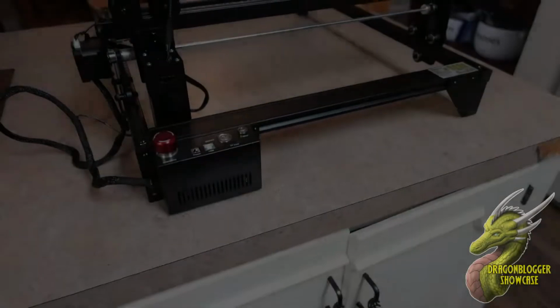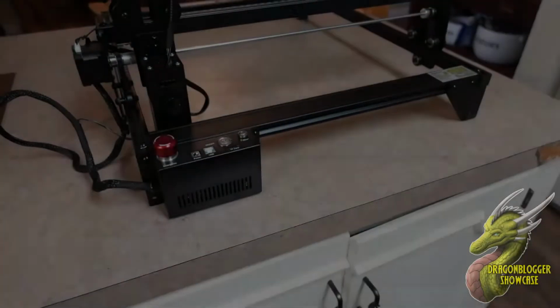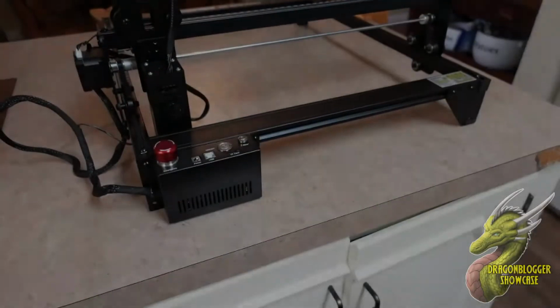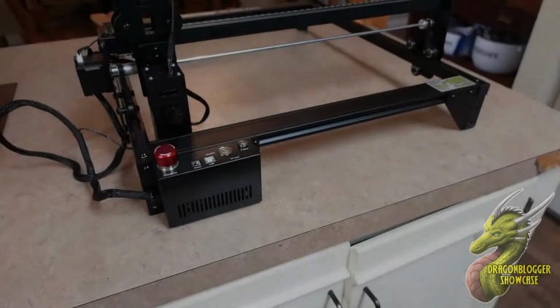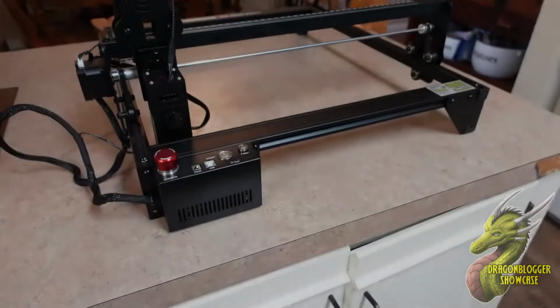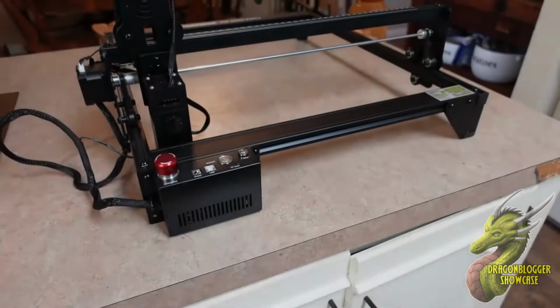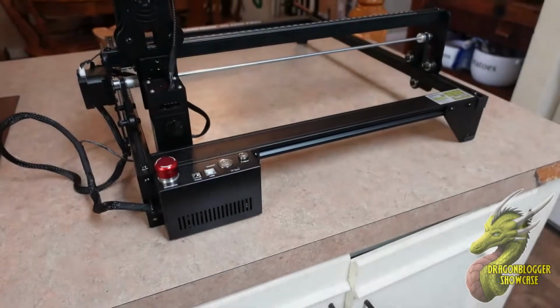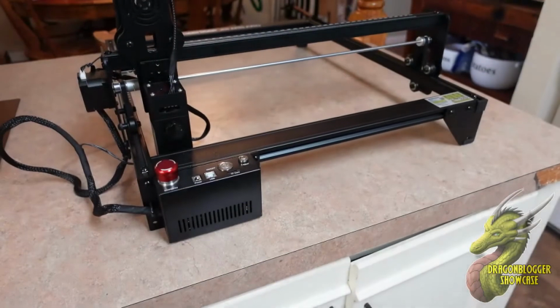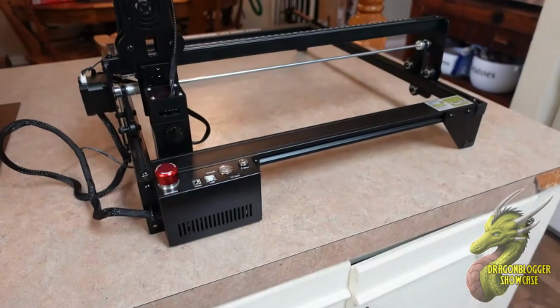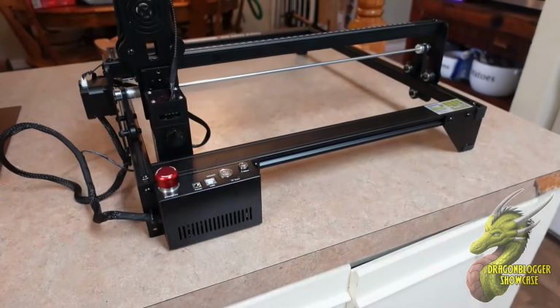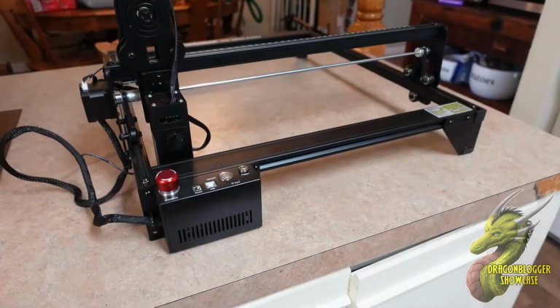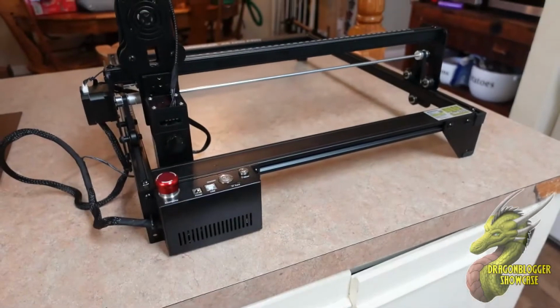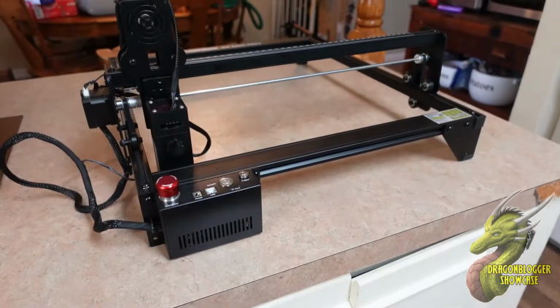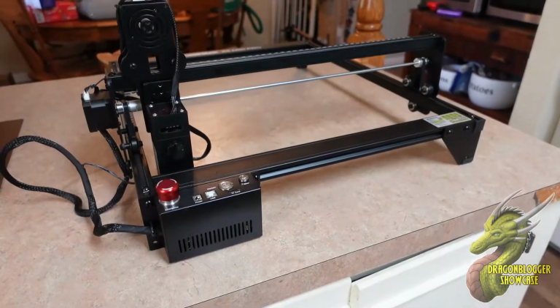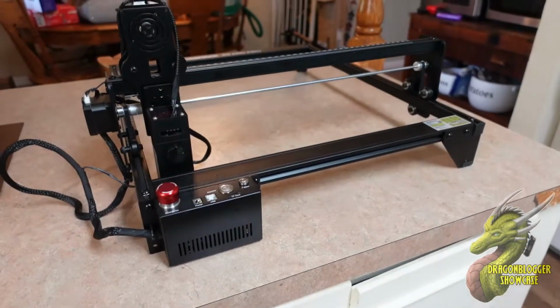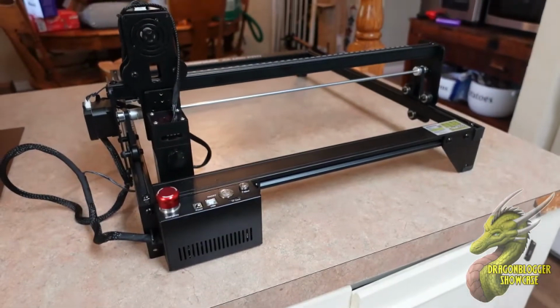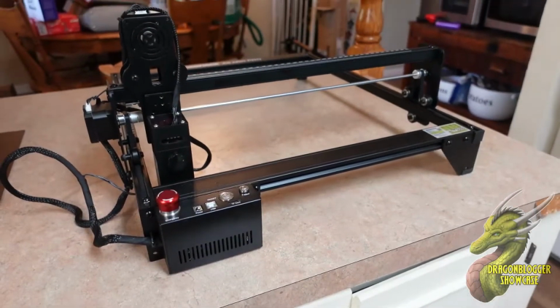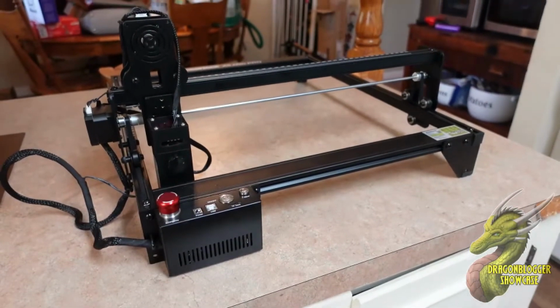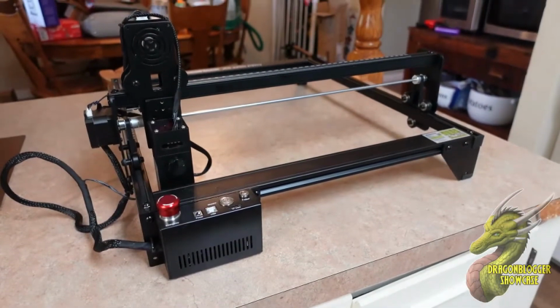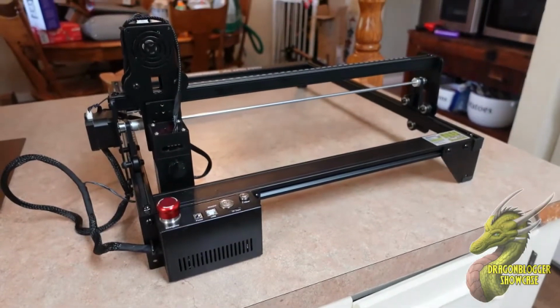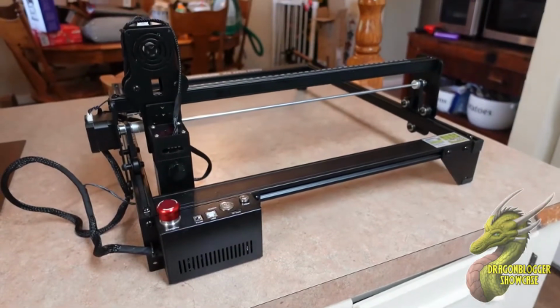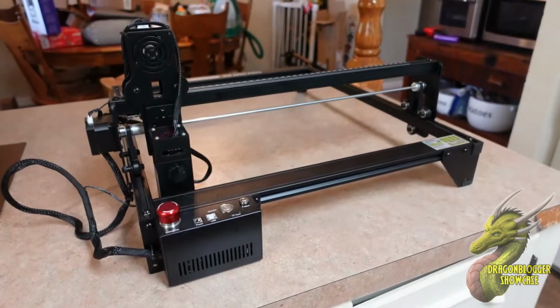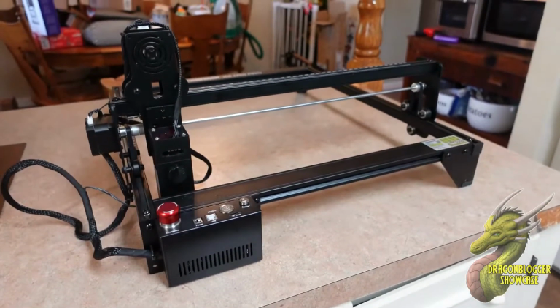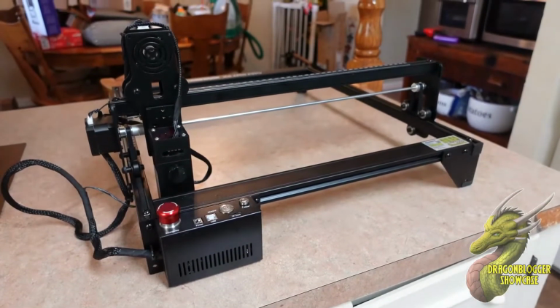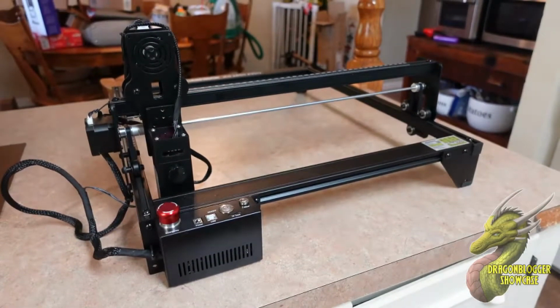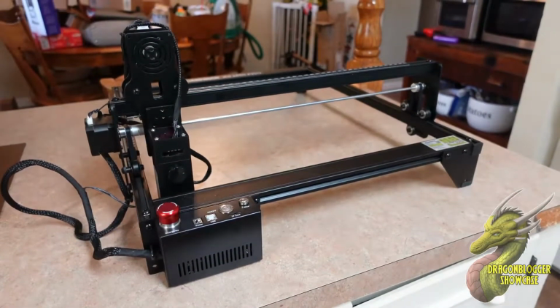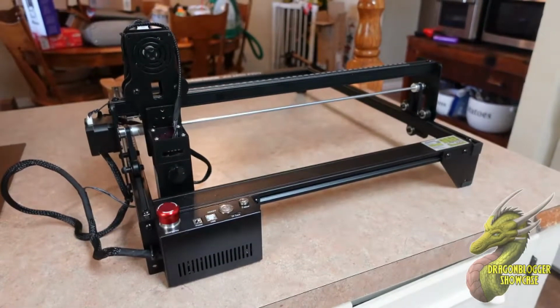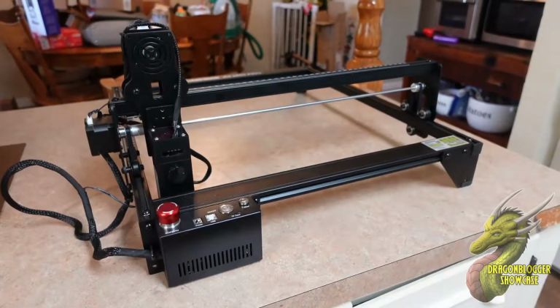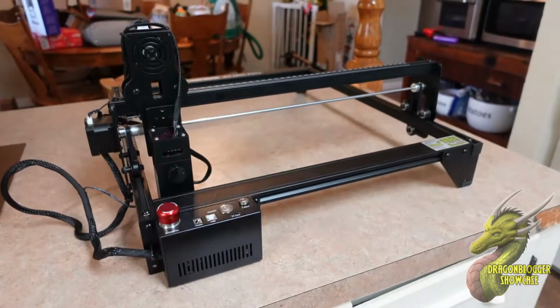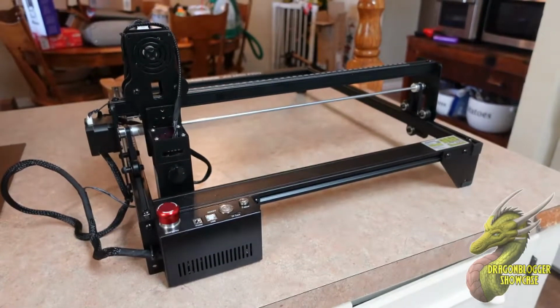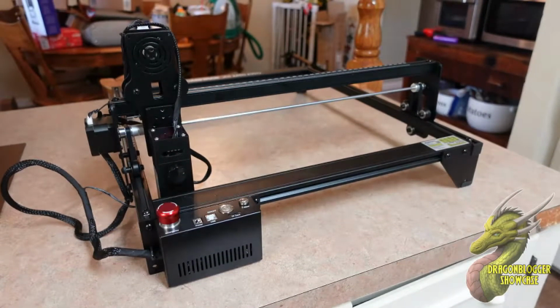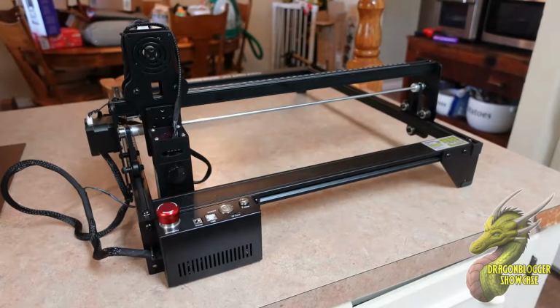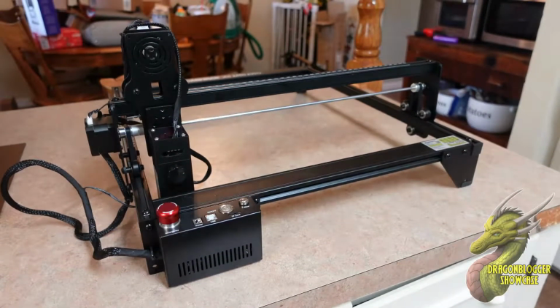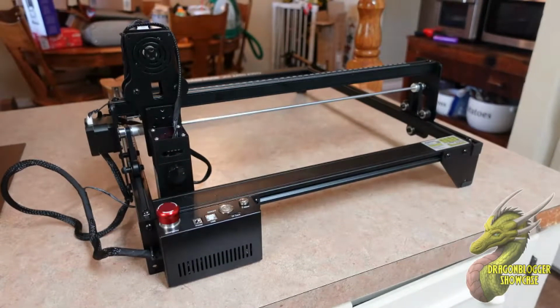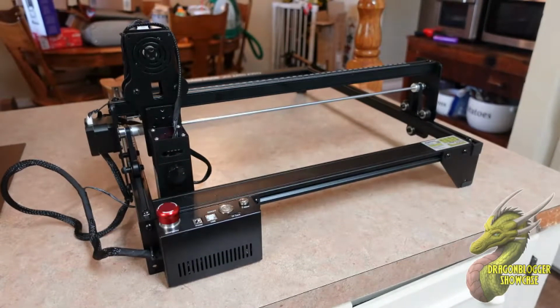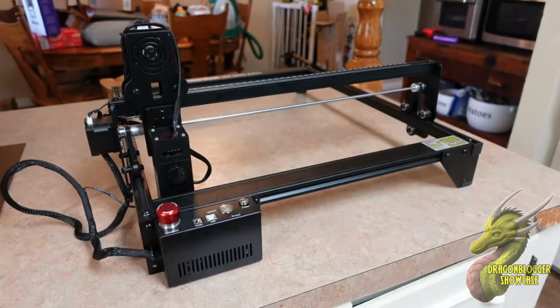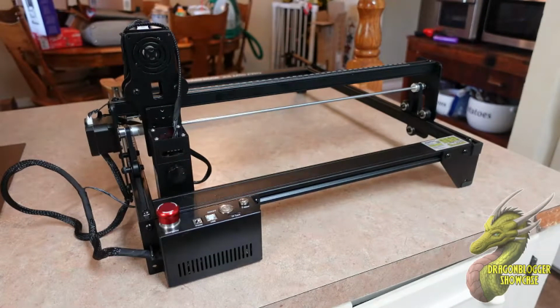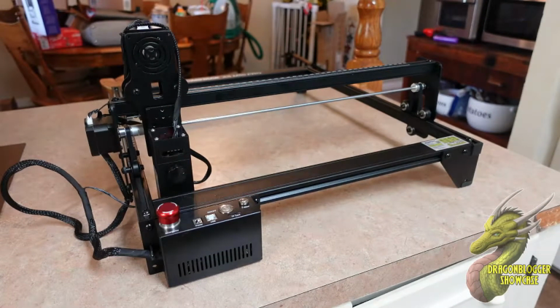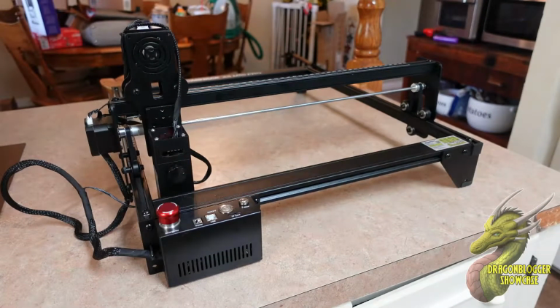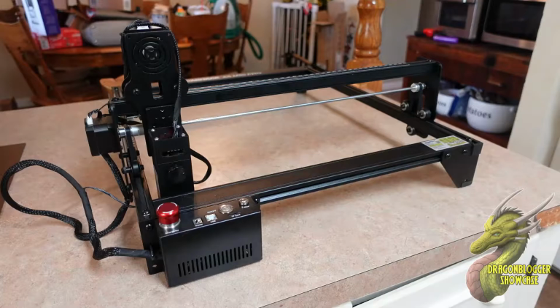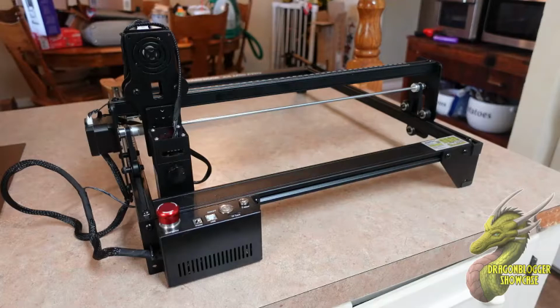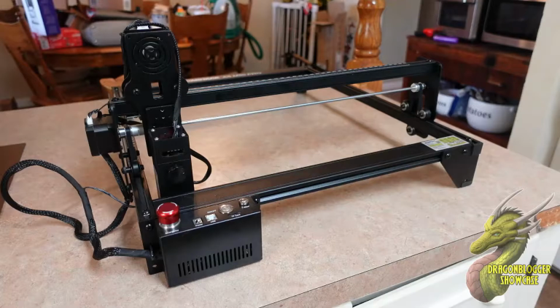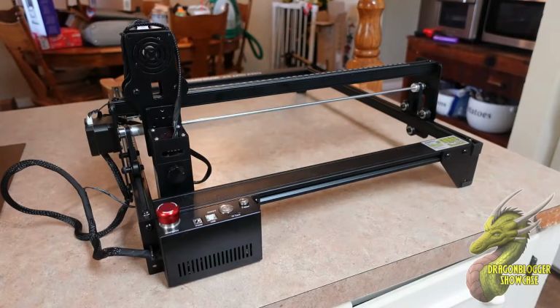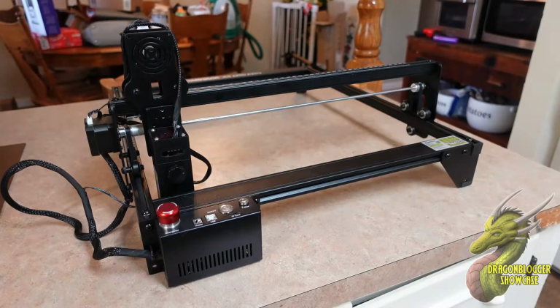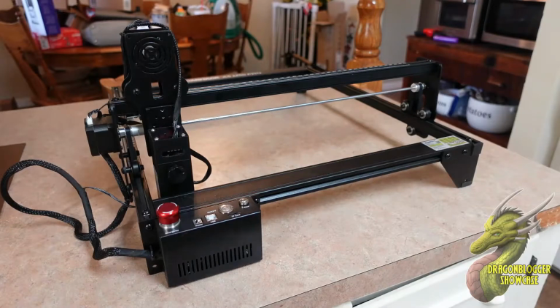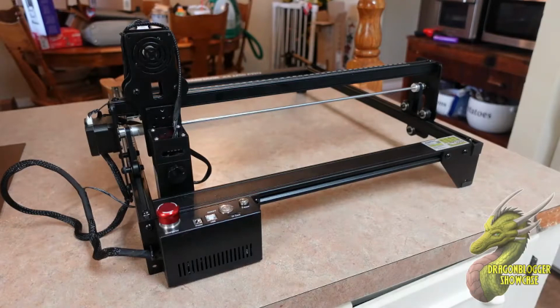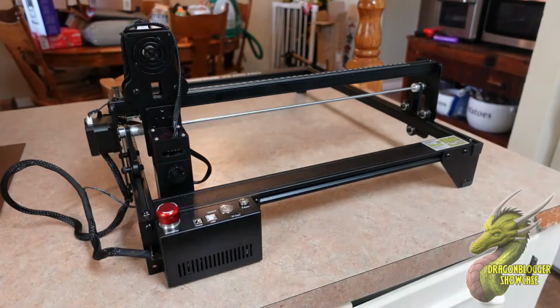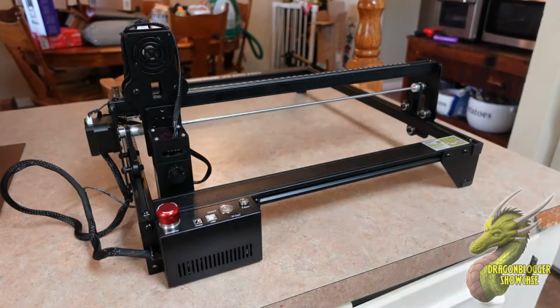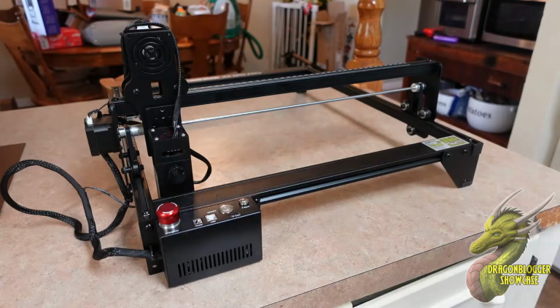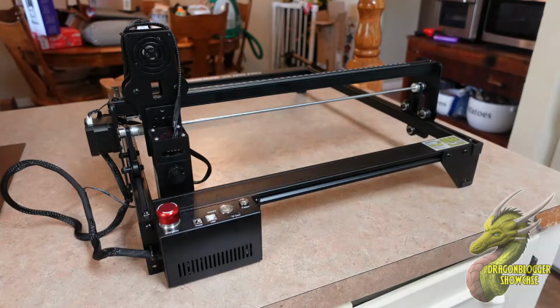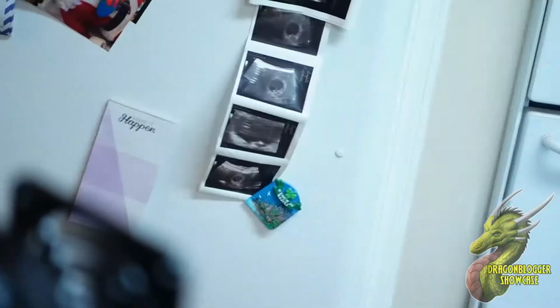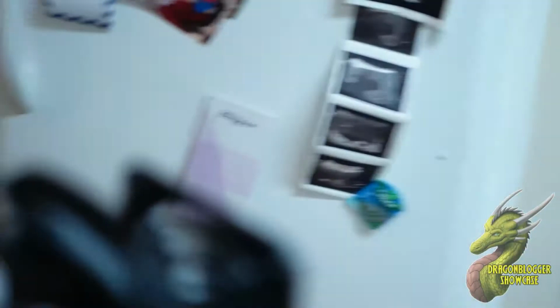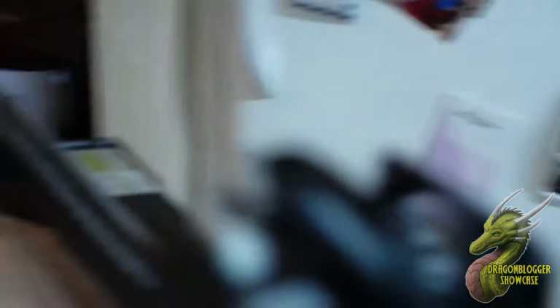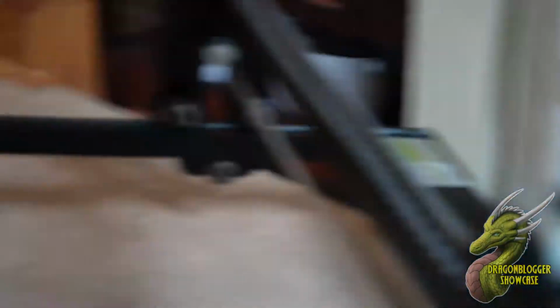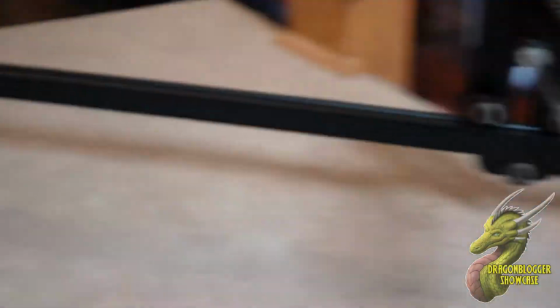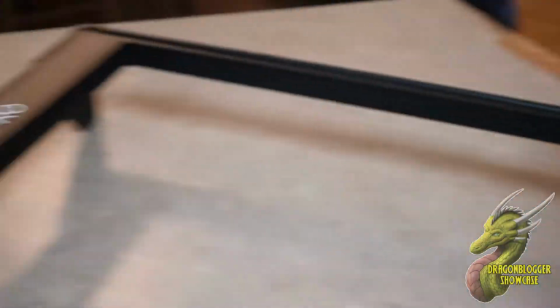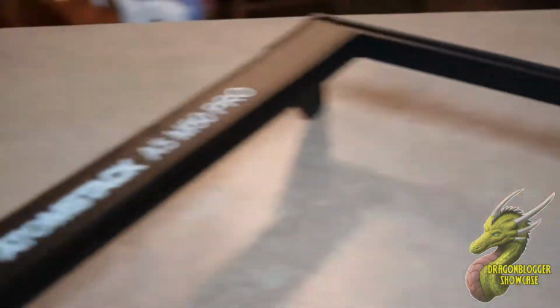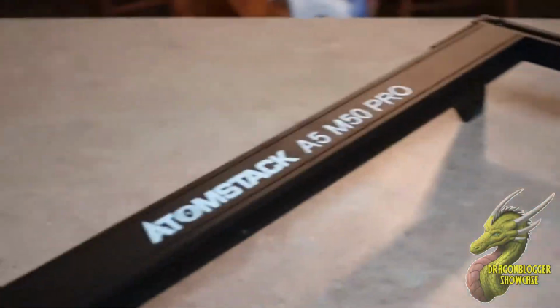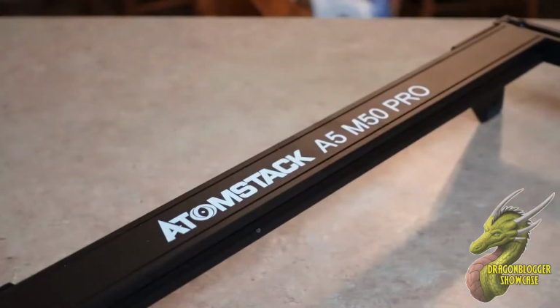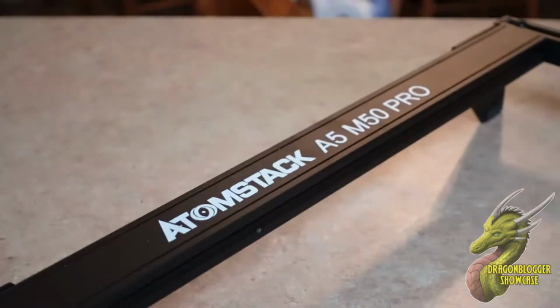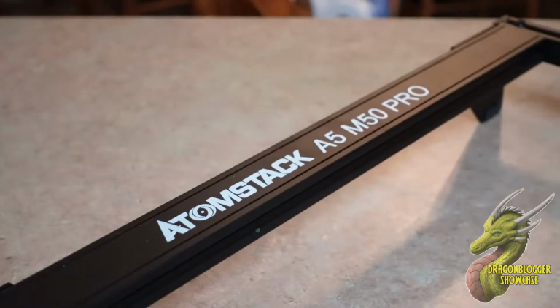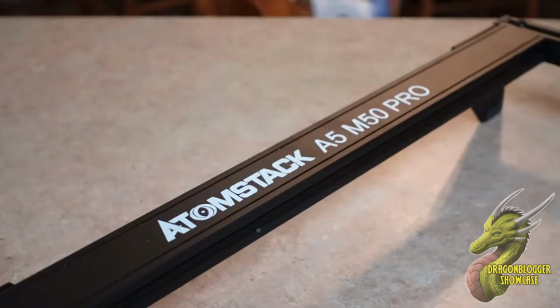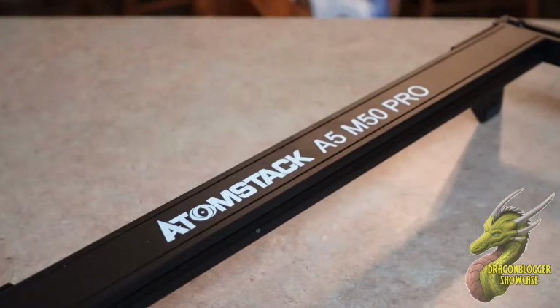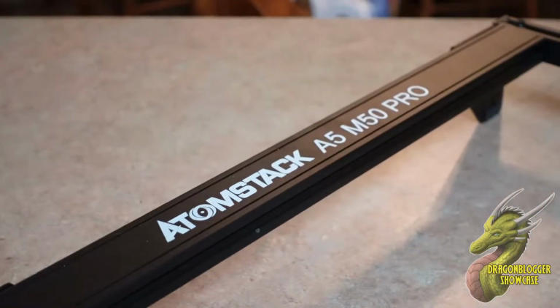Hey, what is going on guys? Nathaniel with DragonBlogger Tech and Entertainment, and today we're going to be taking a look at the Atomstack A5 M50 Pro Laser Engraver.